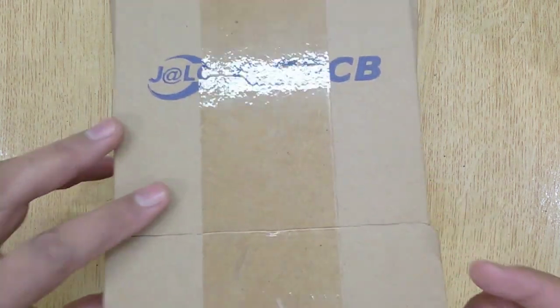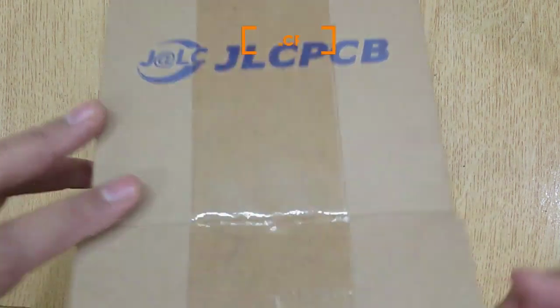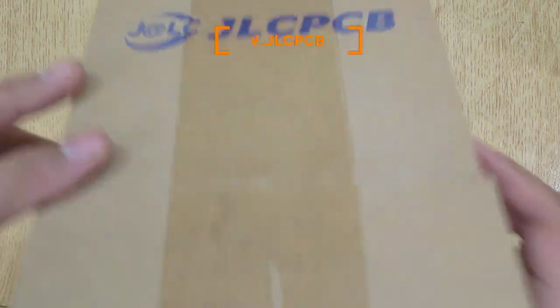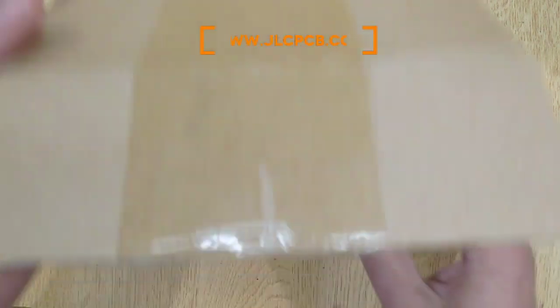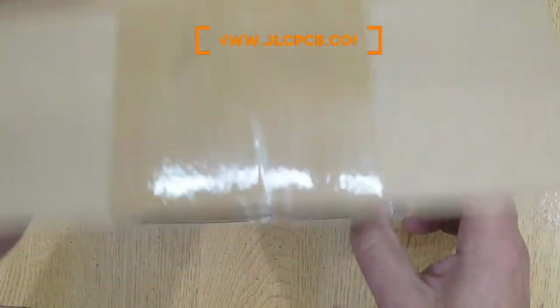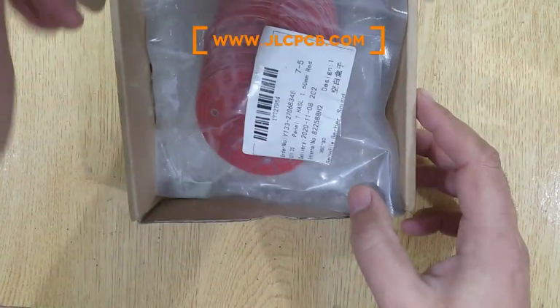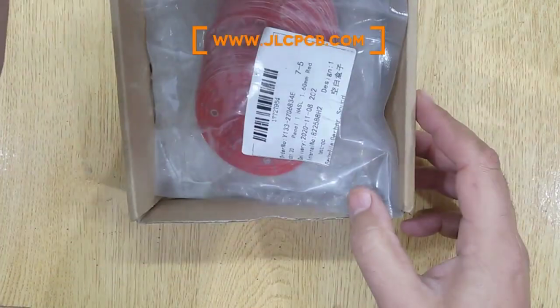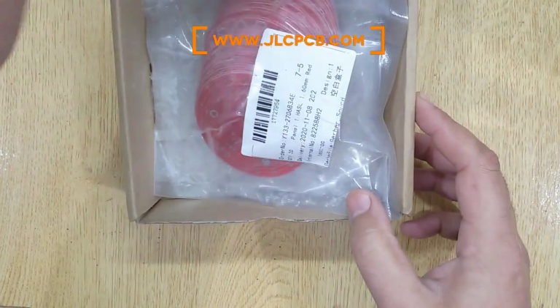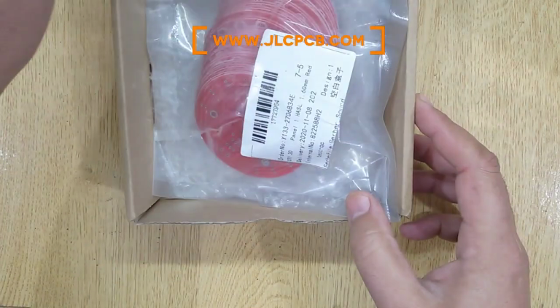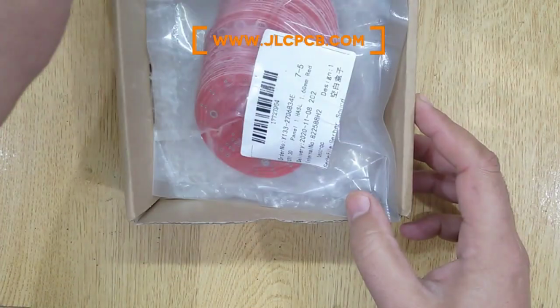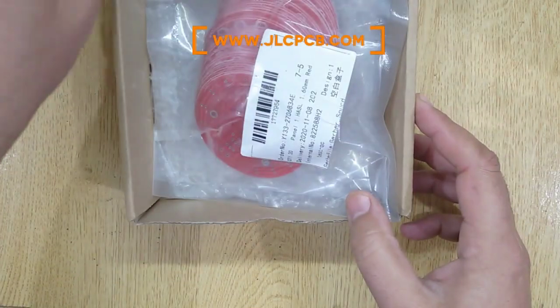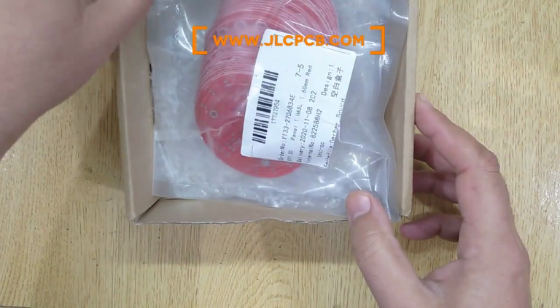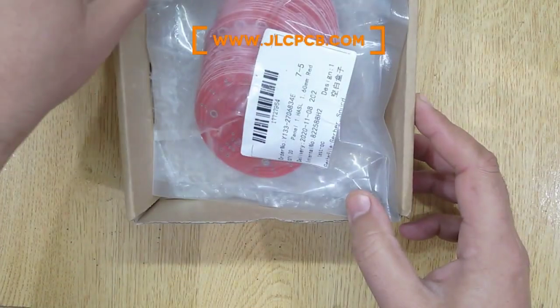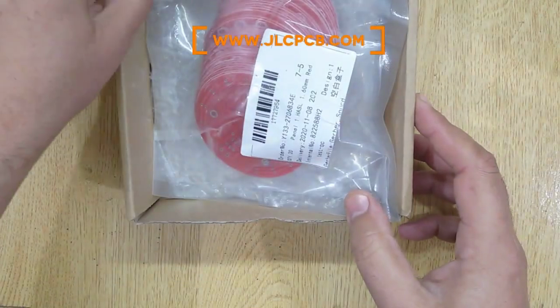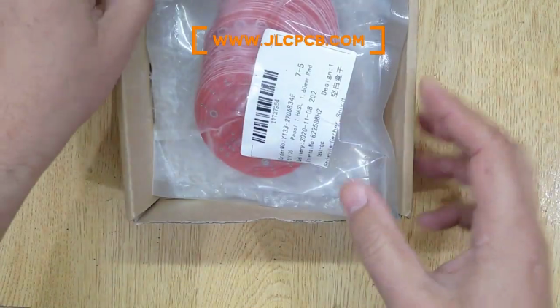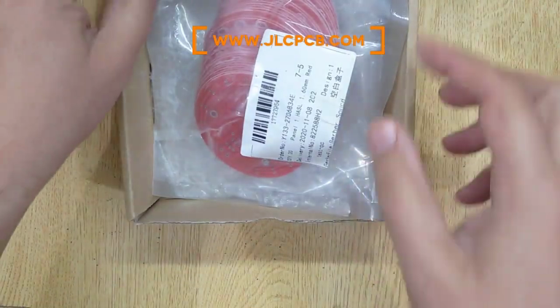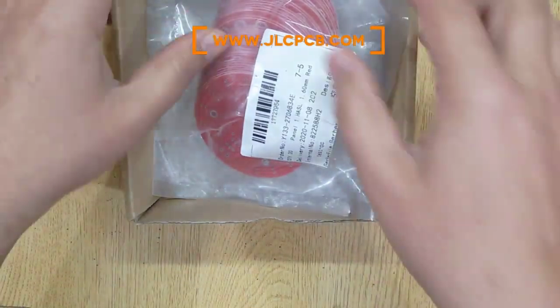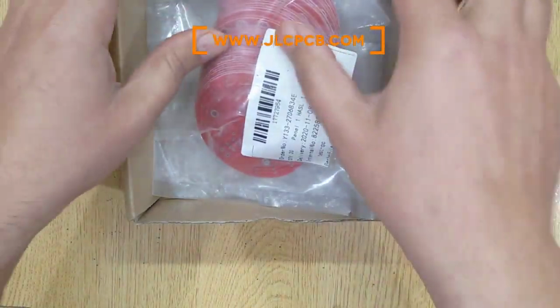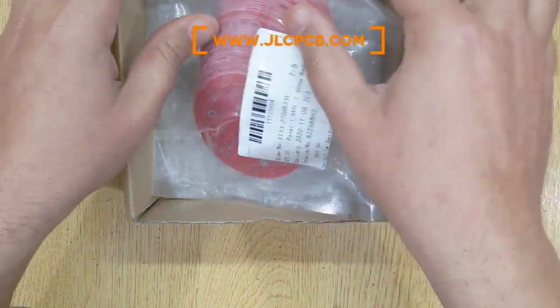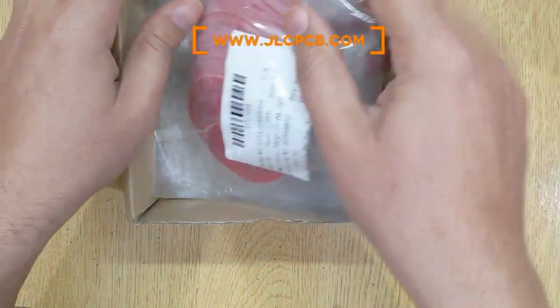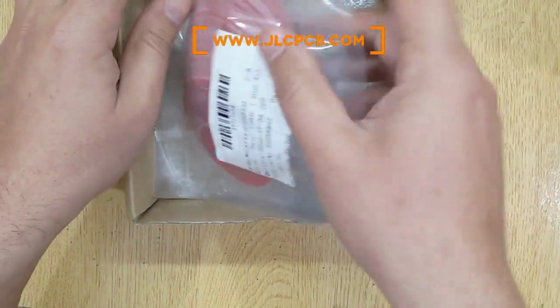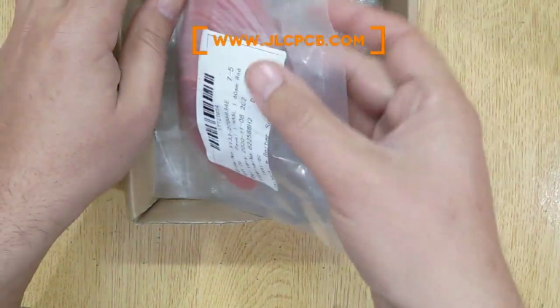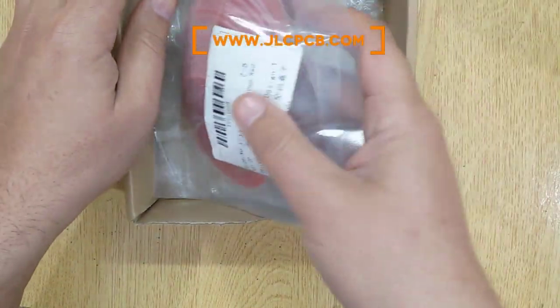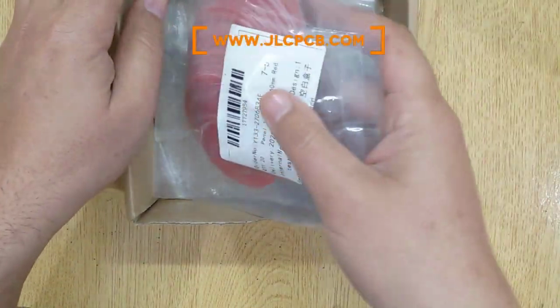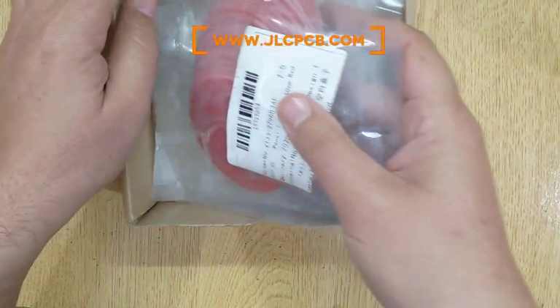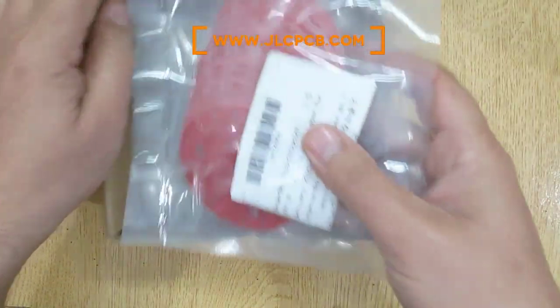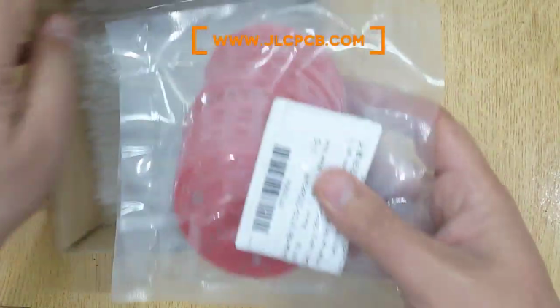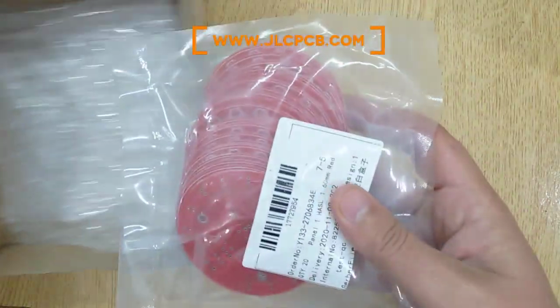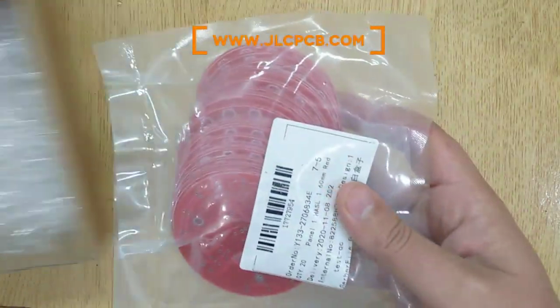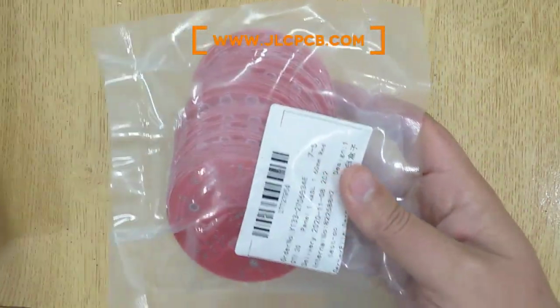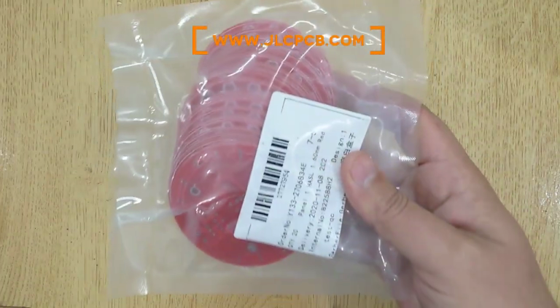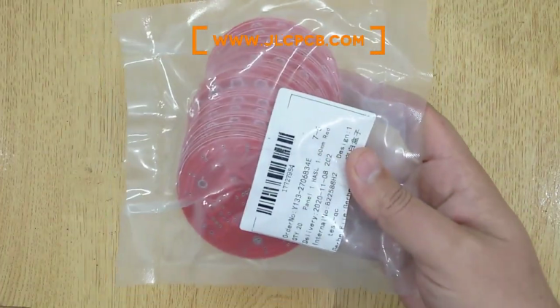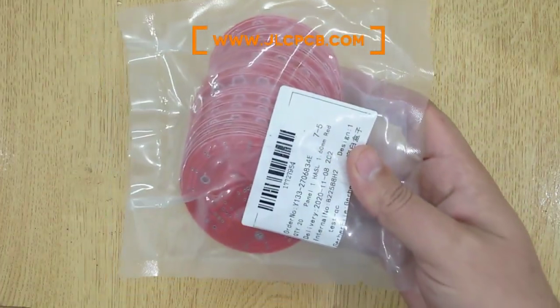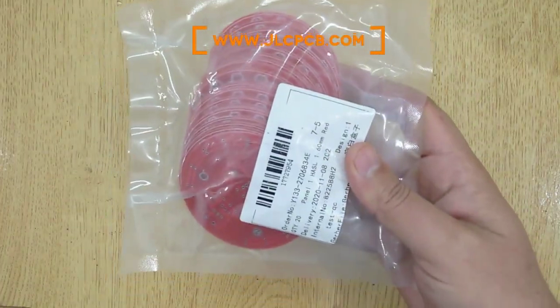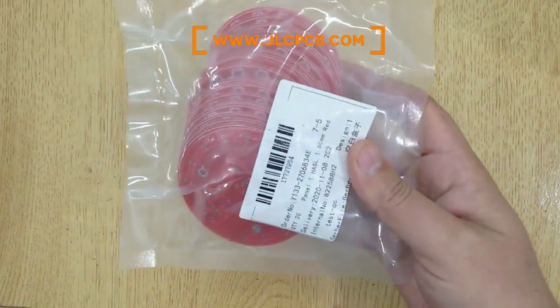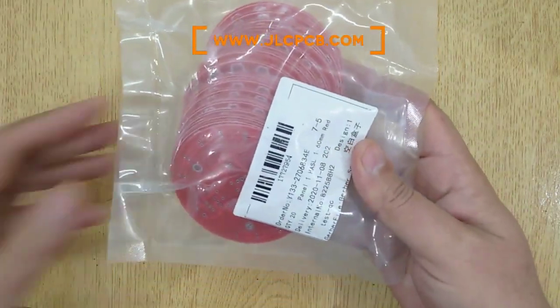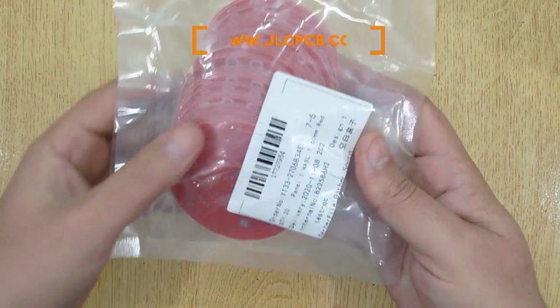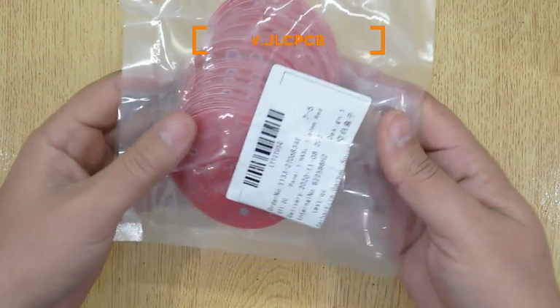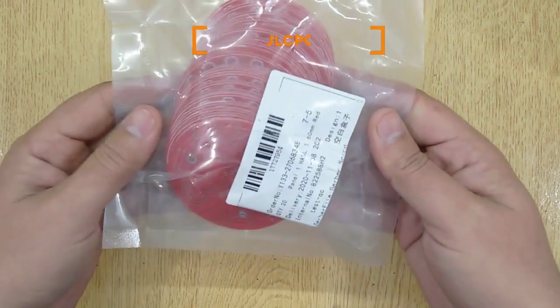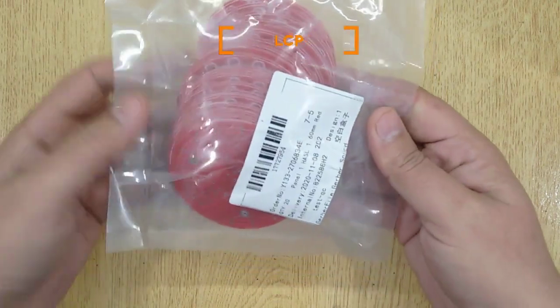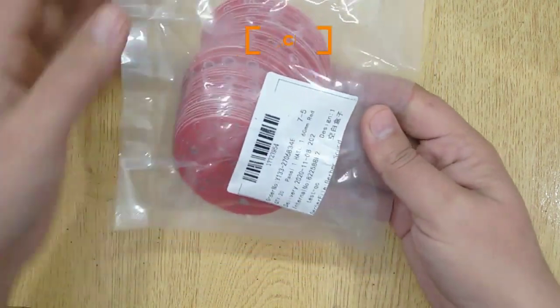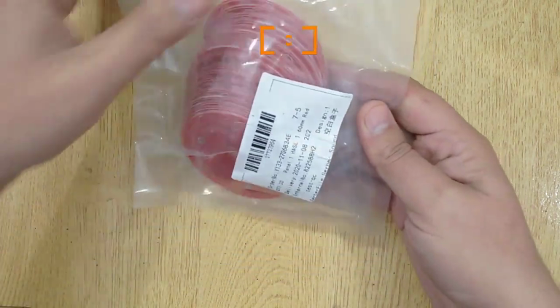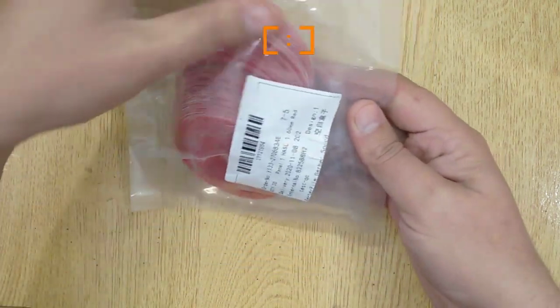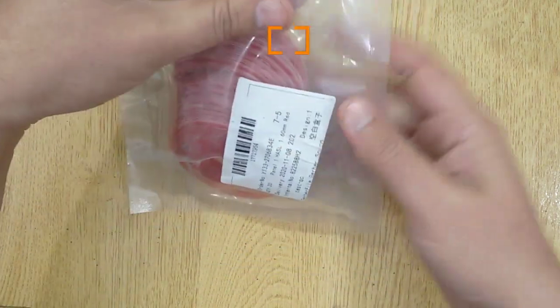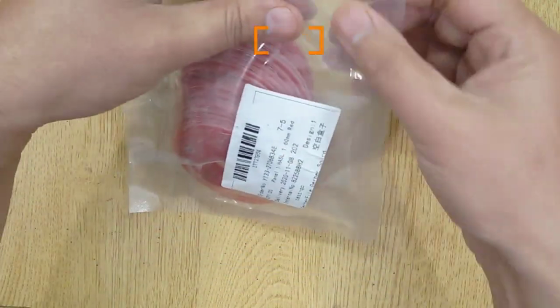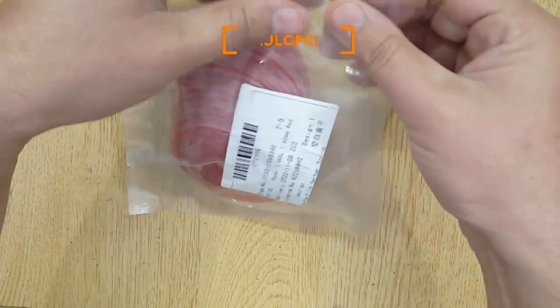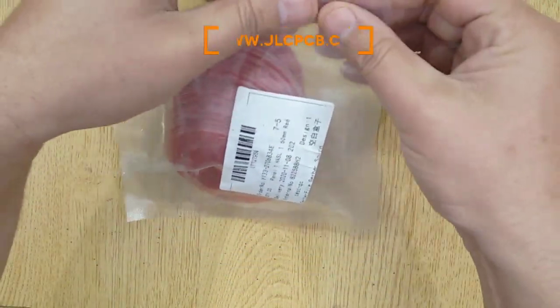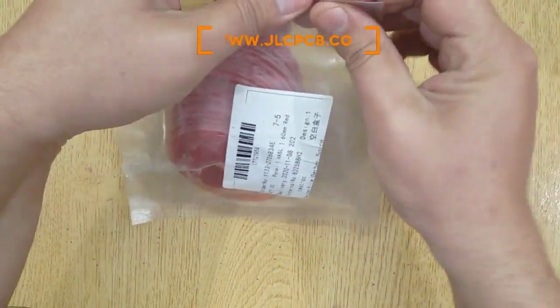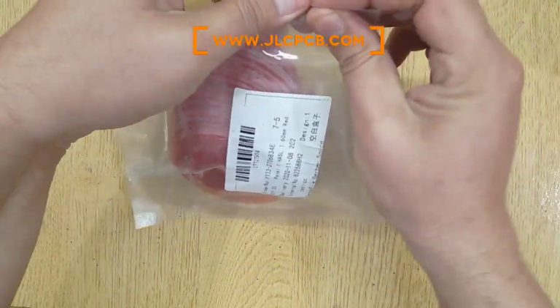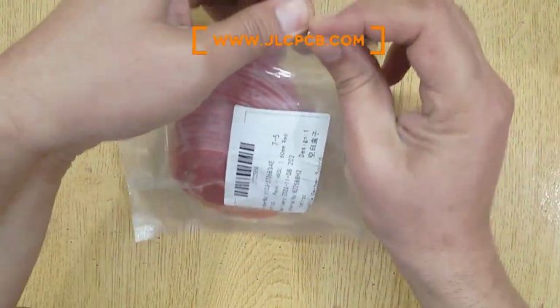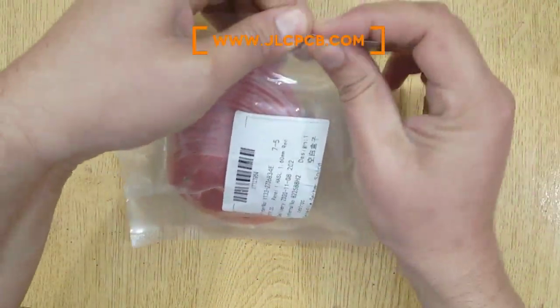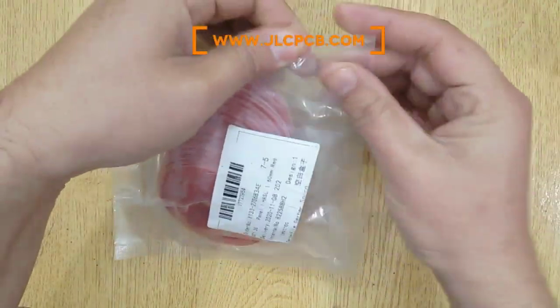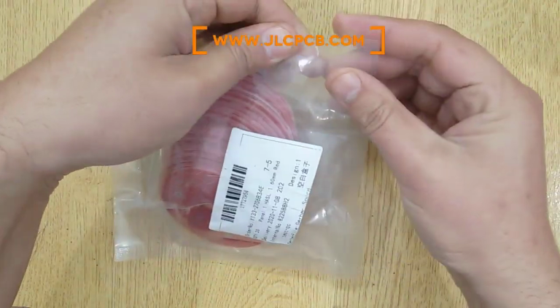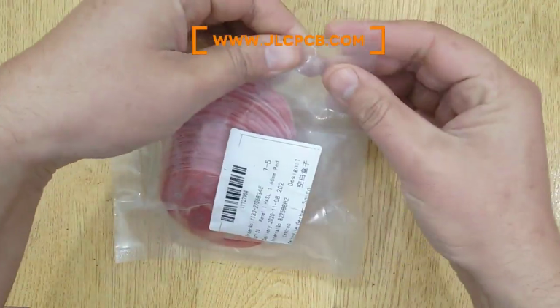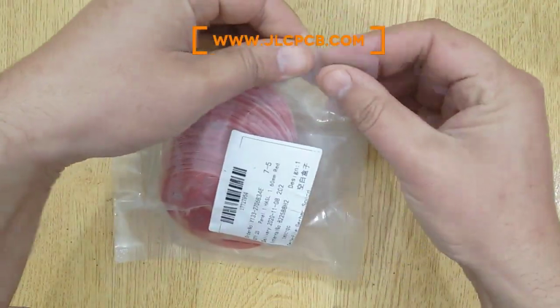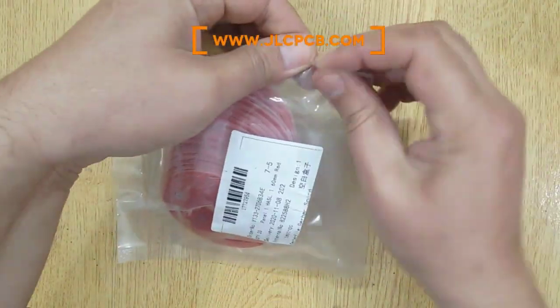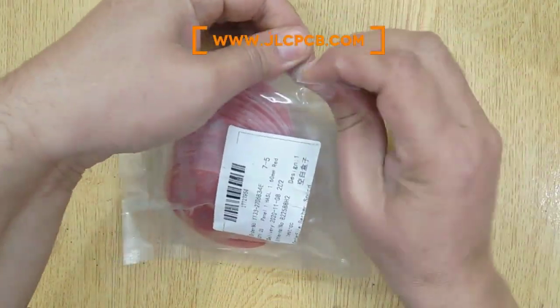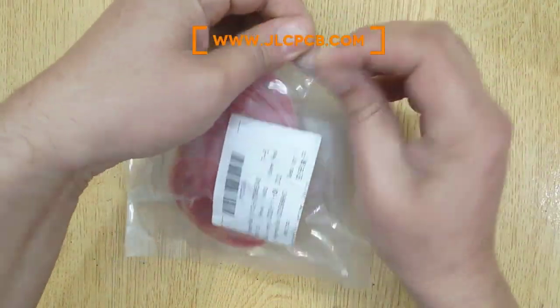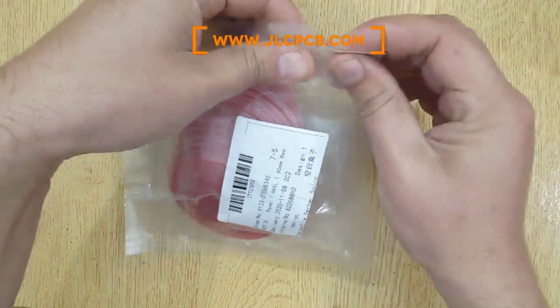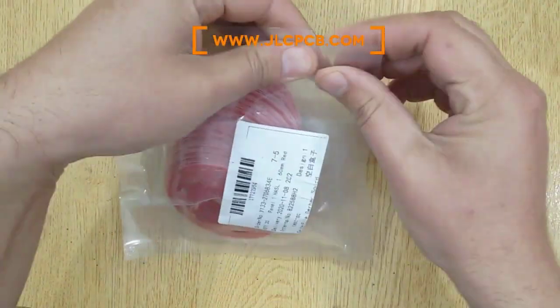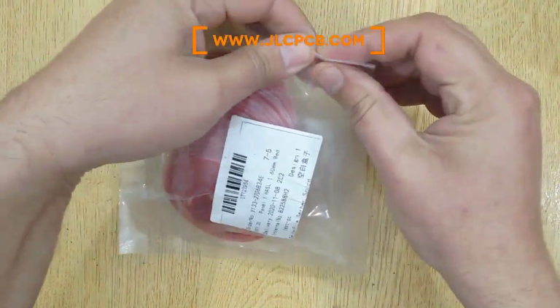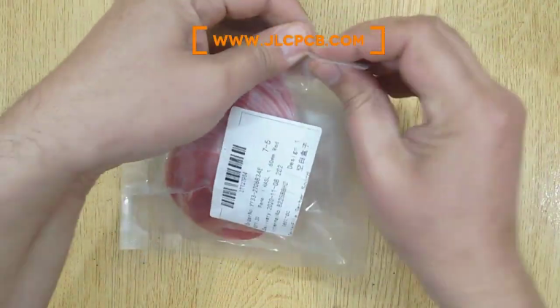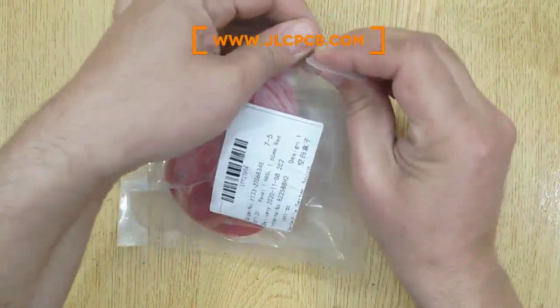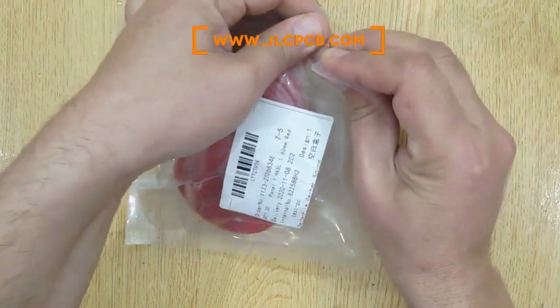I ordered these PCBs with JLCPCB. If you are also interested, I will show you the complete ordering procedure at the end of this video.